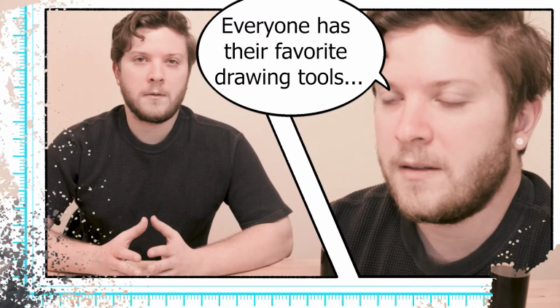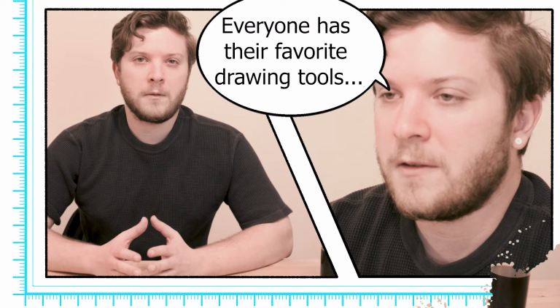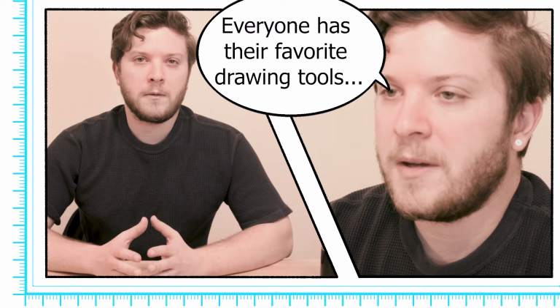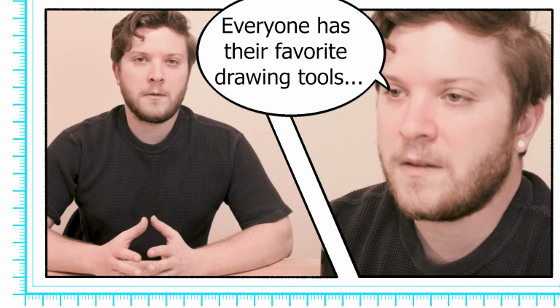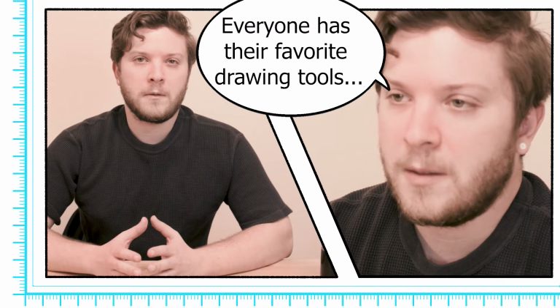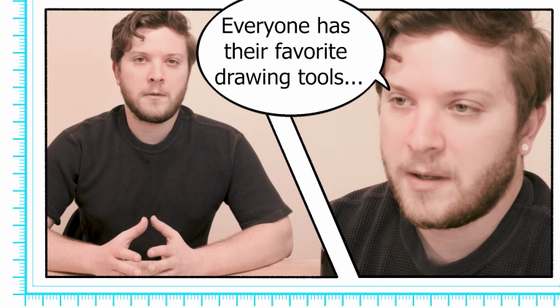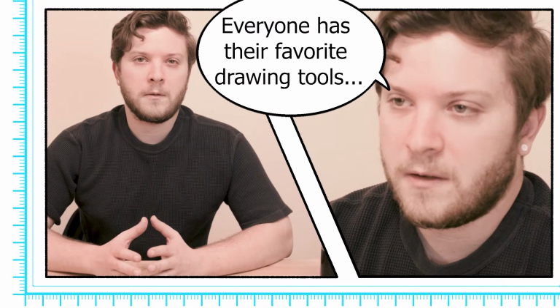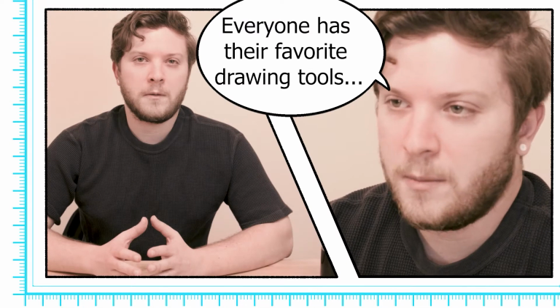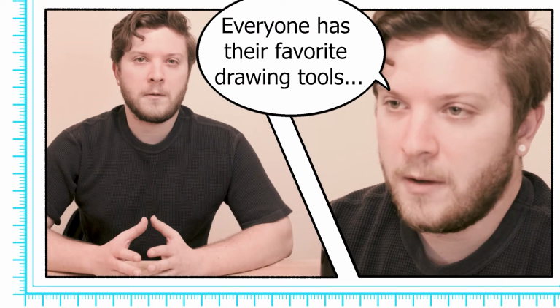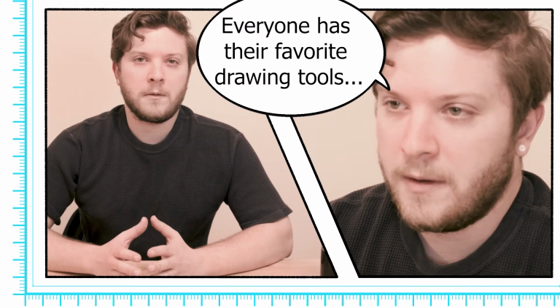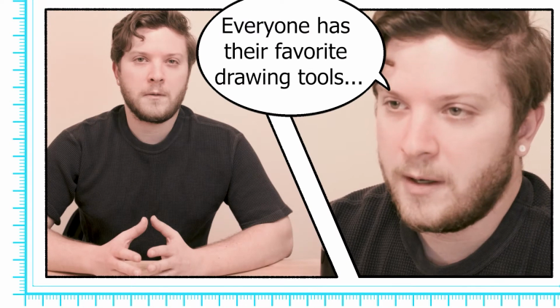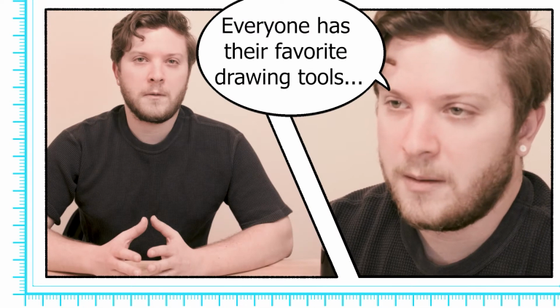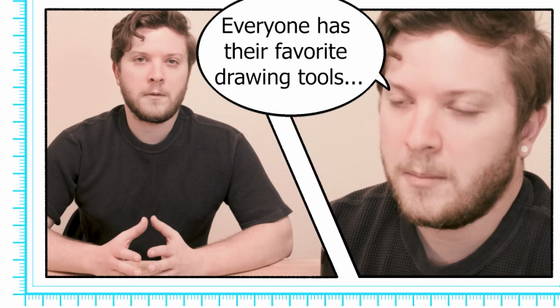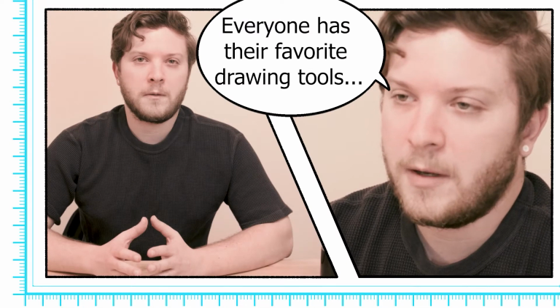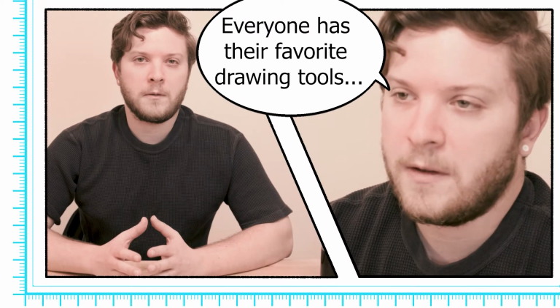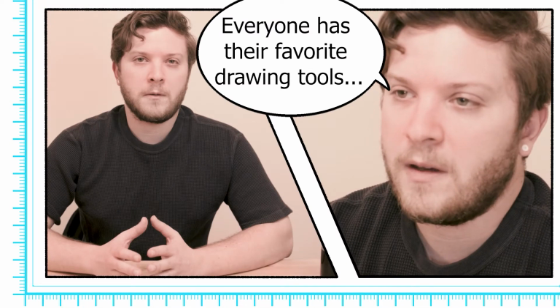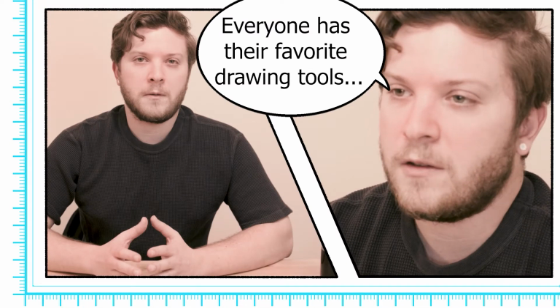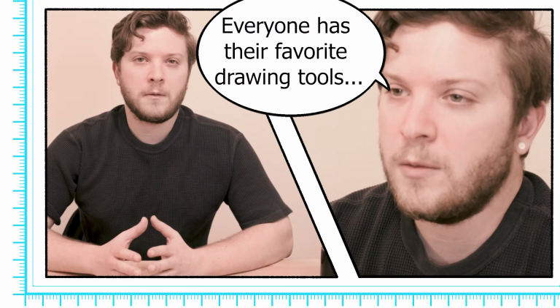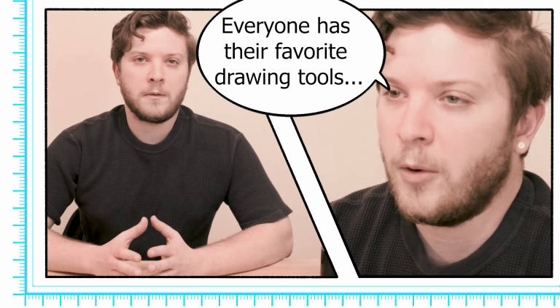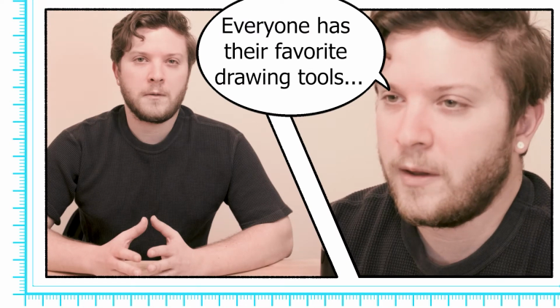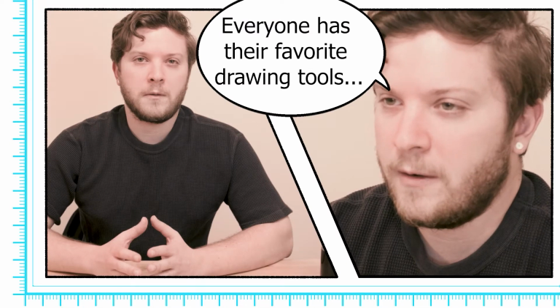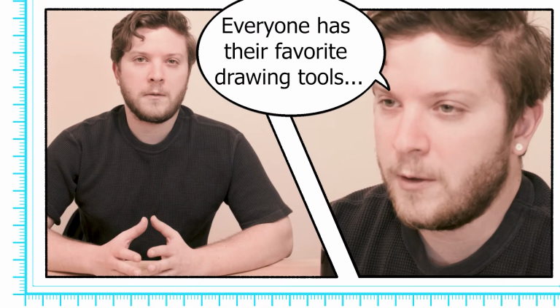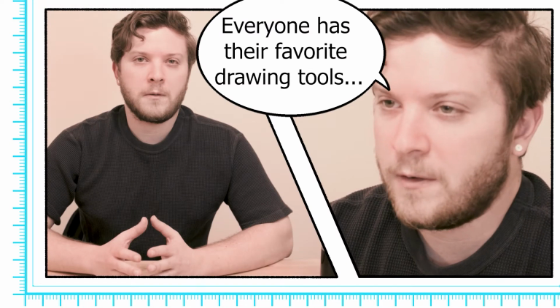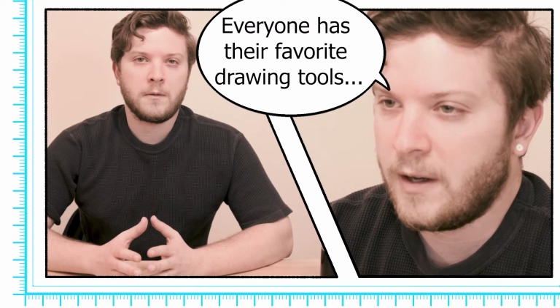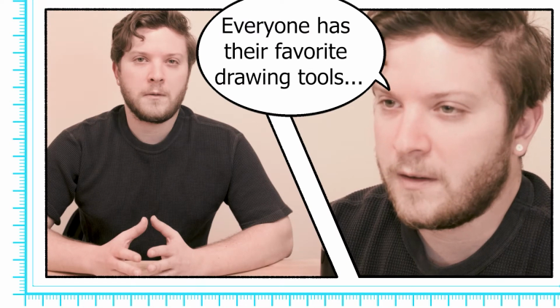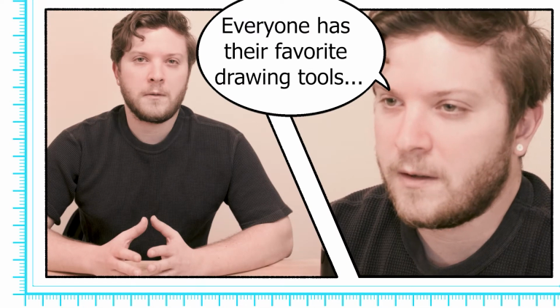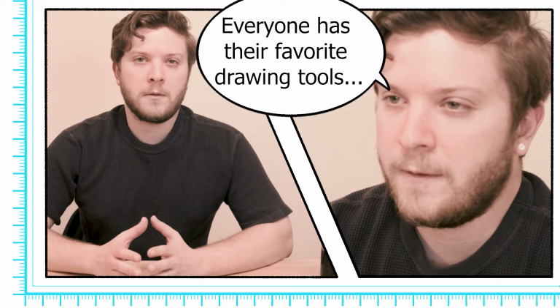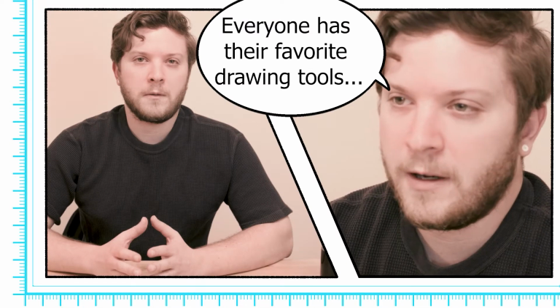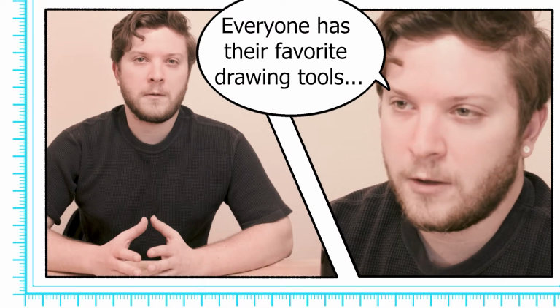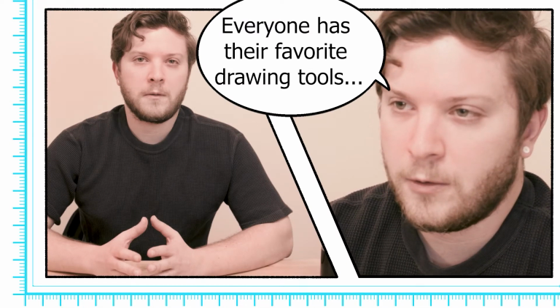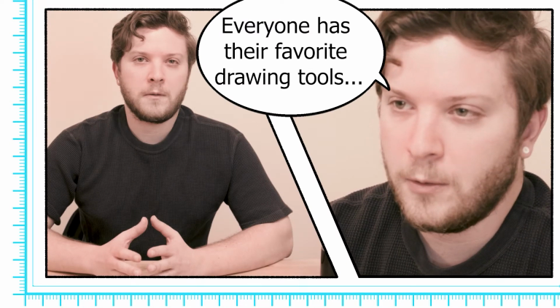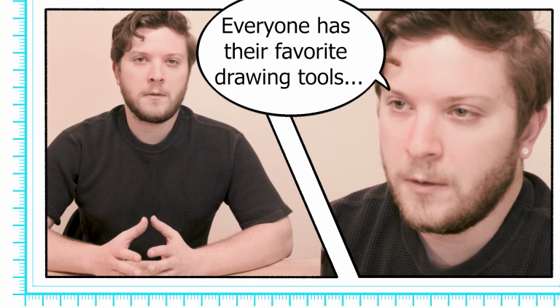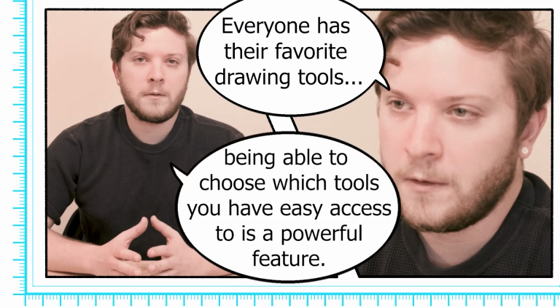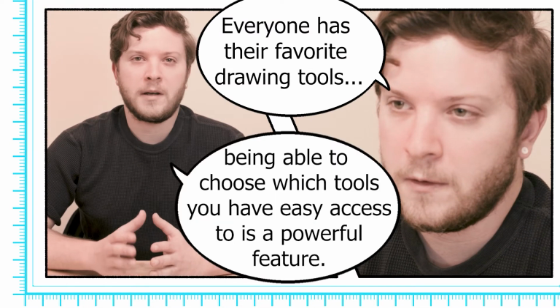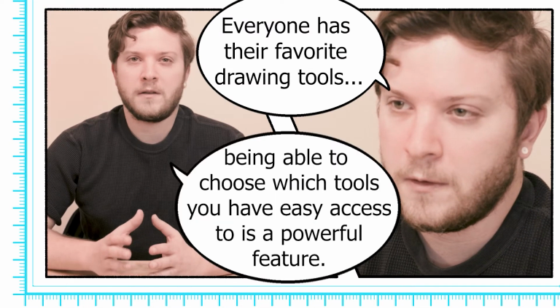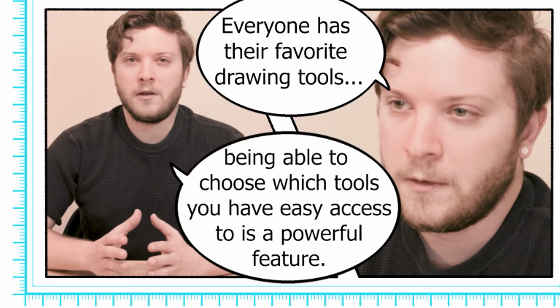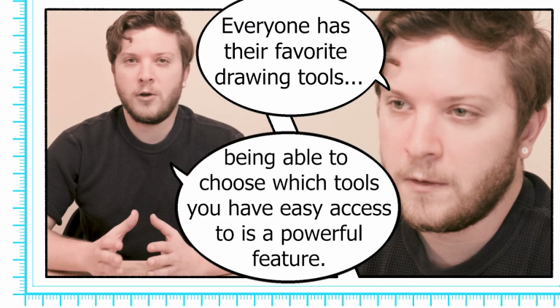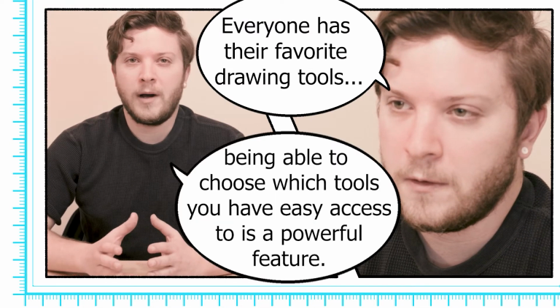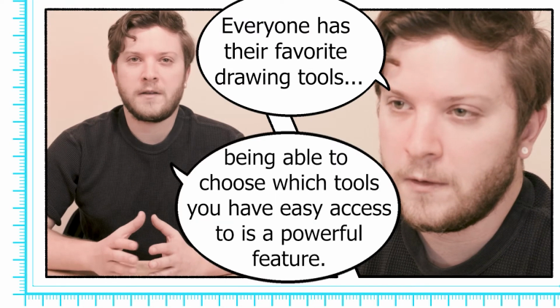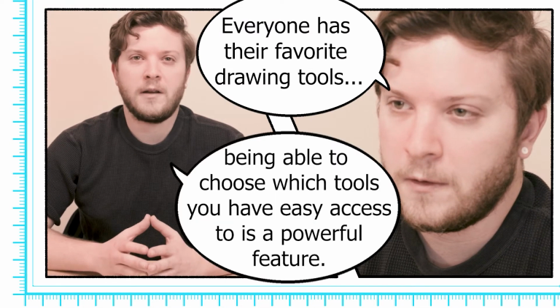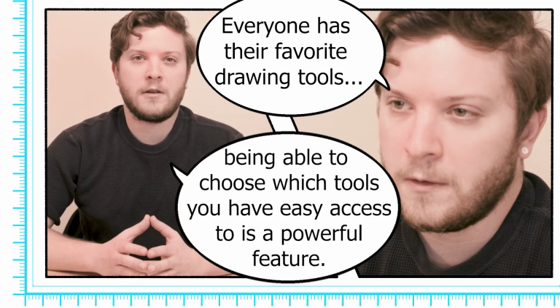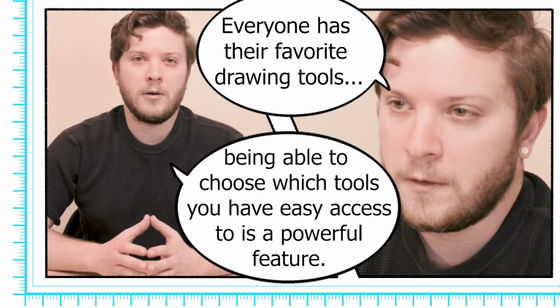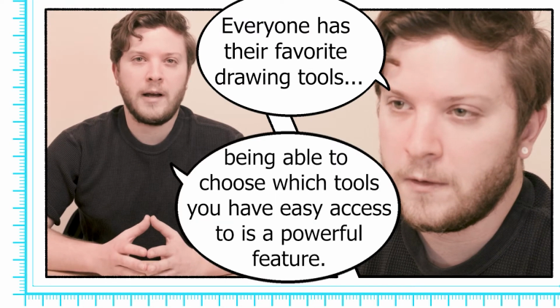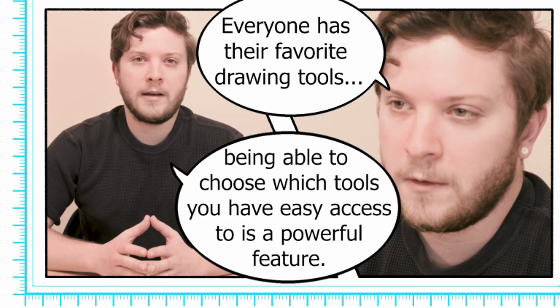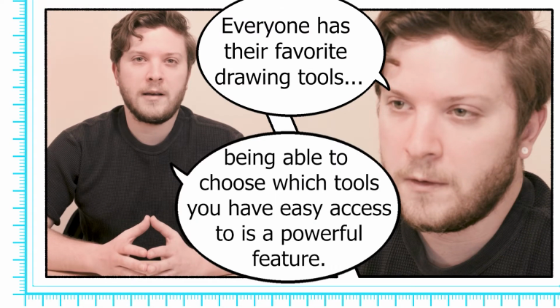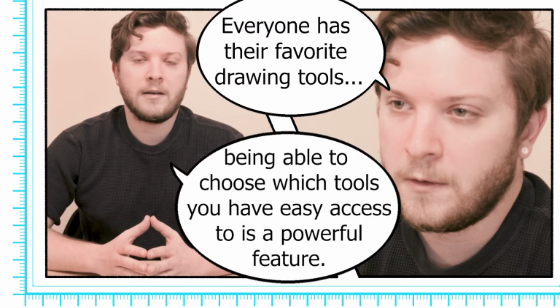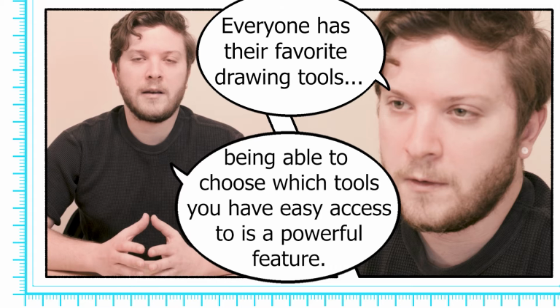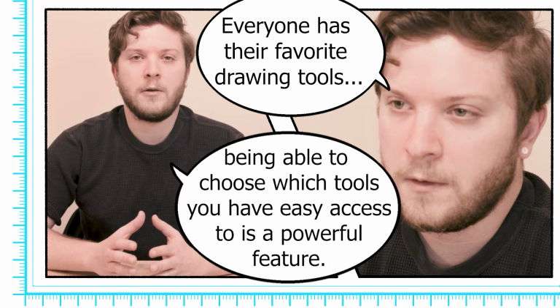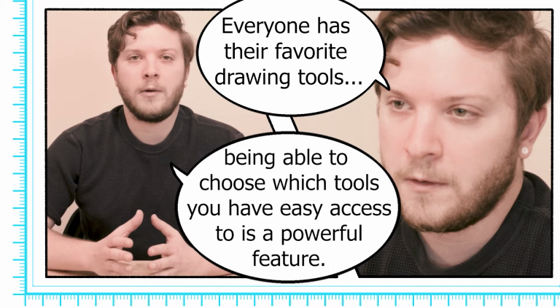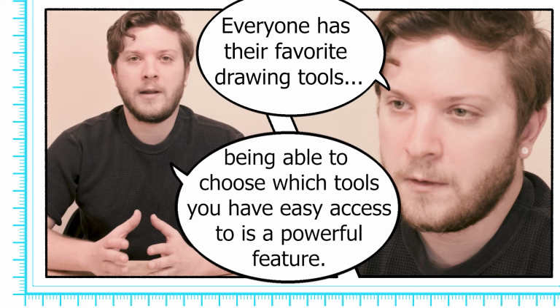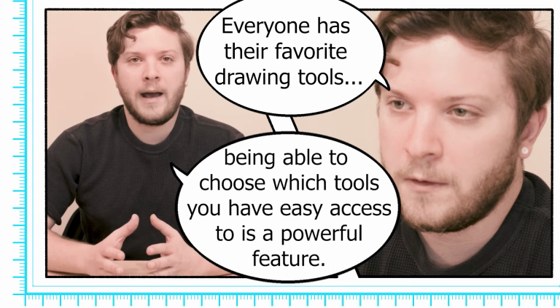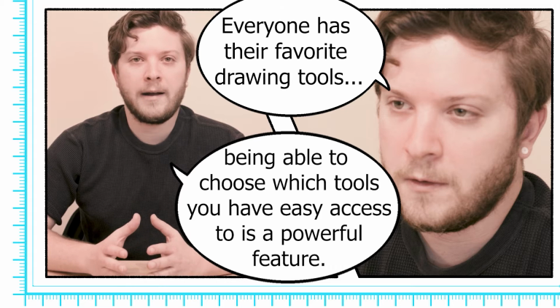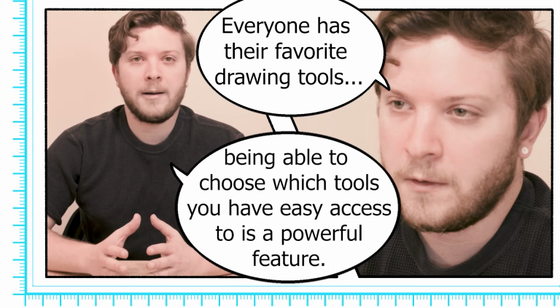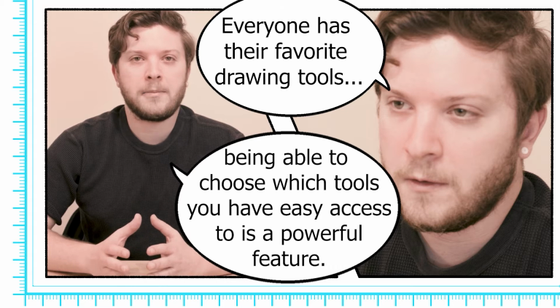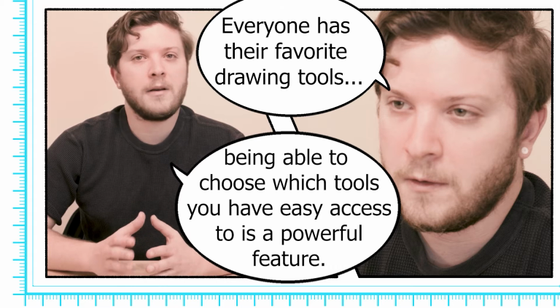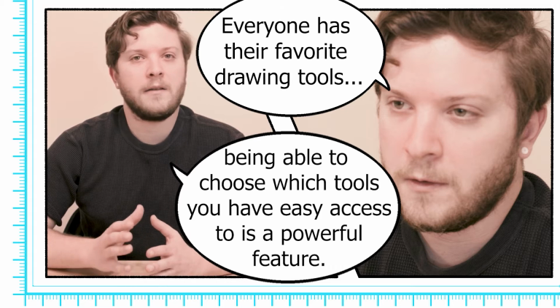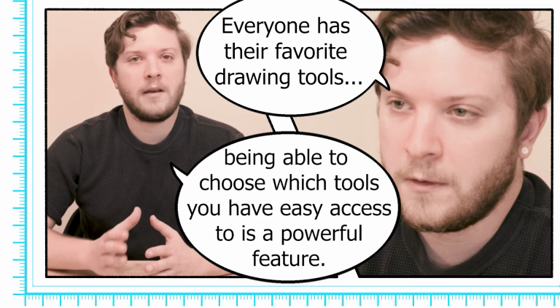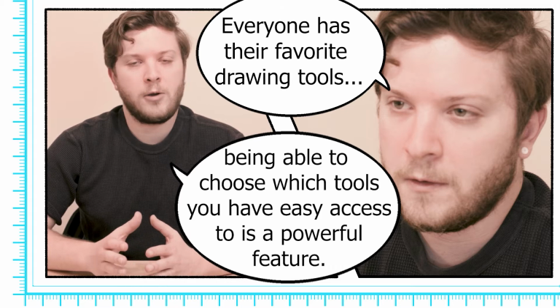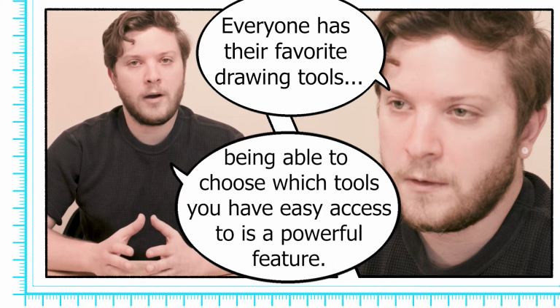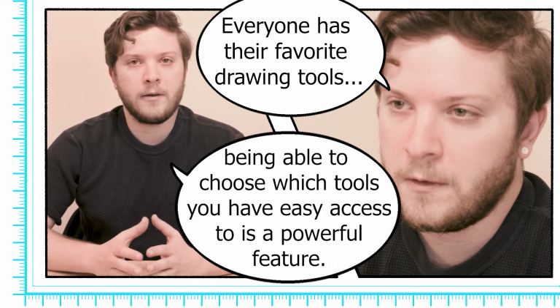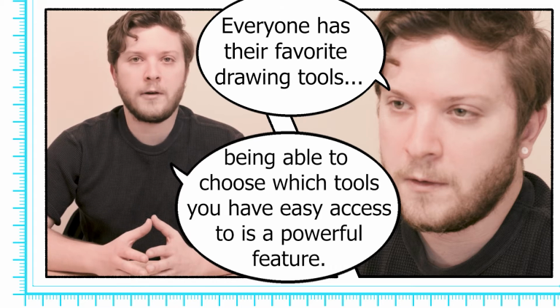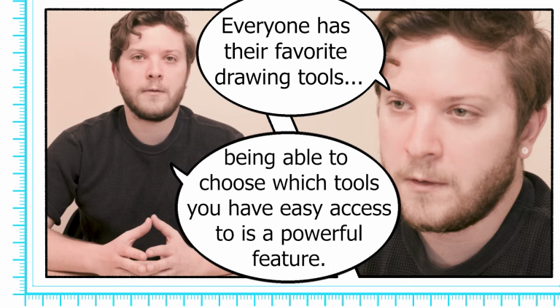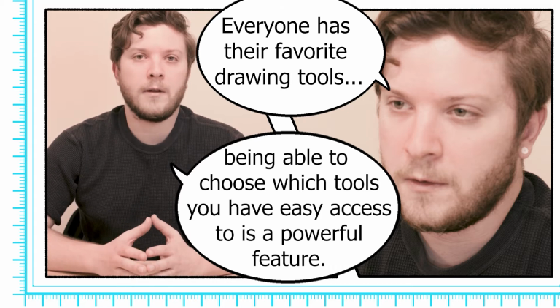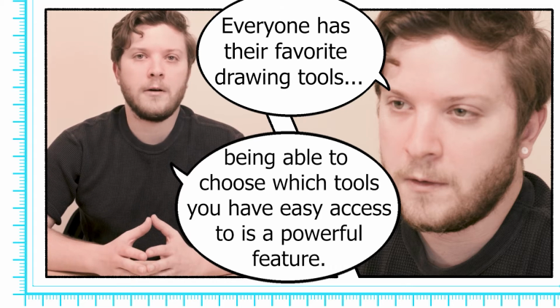This level of customization is something I wish other apps would offer. This might seem like a small thing, but if it takes you more than a few seconds to find your tools because the UI is not to your liking, it can really add up and take you out of your flow.